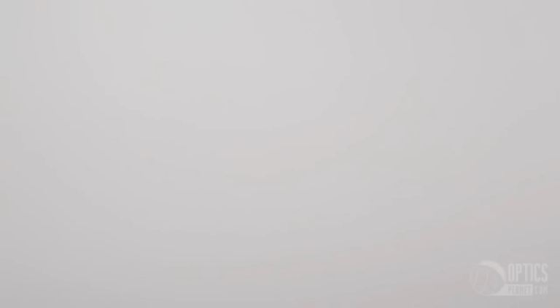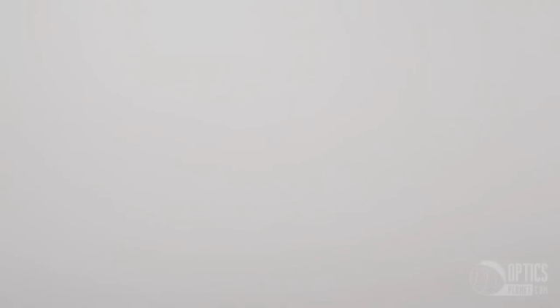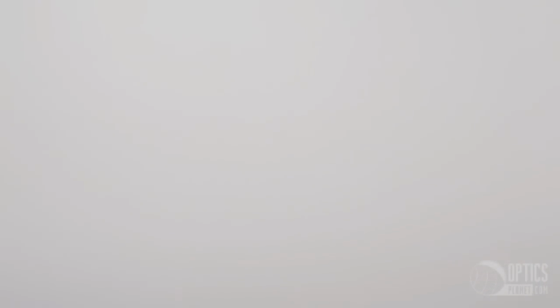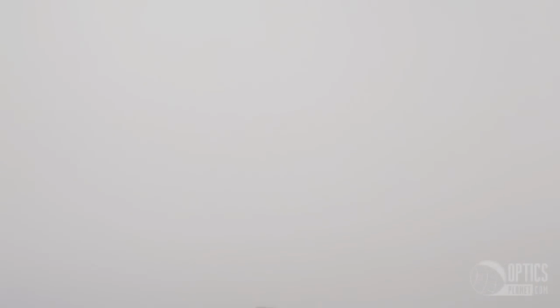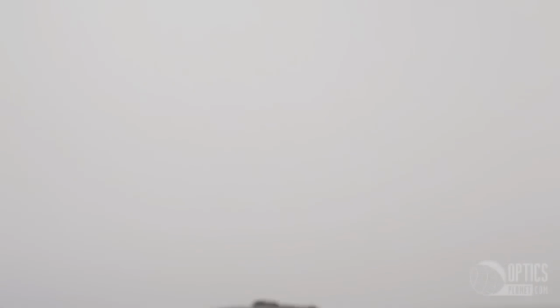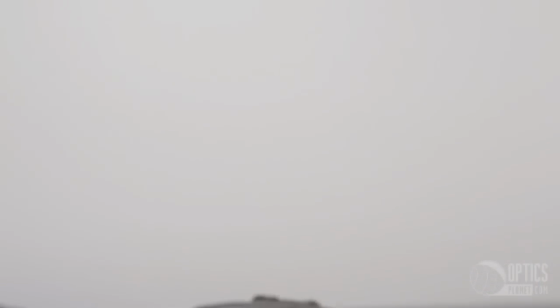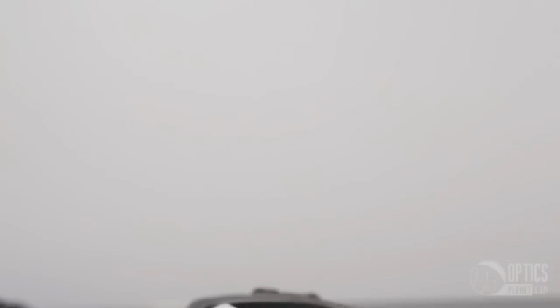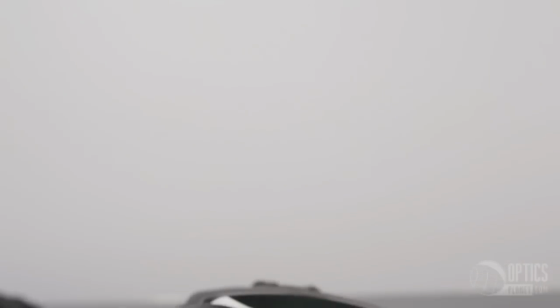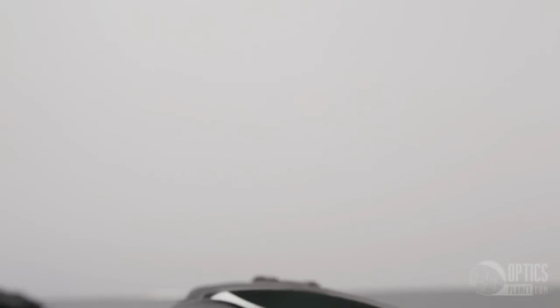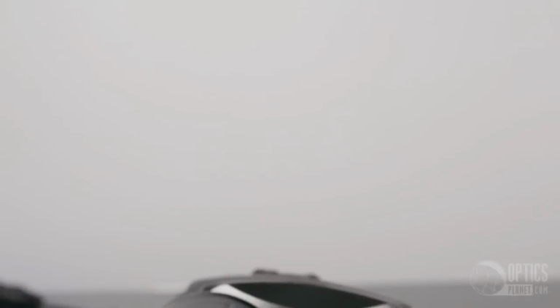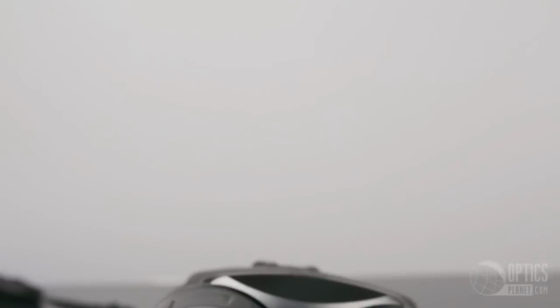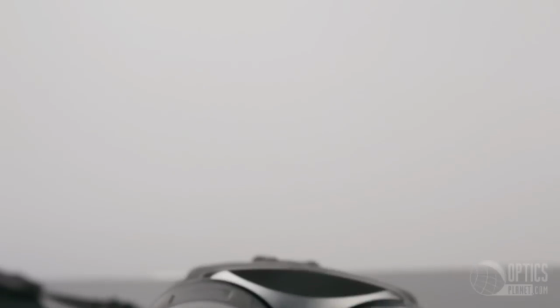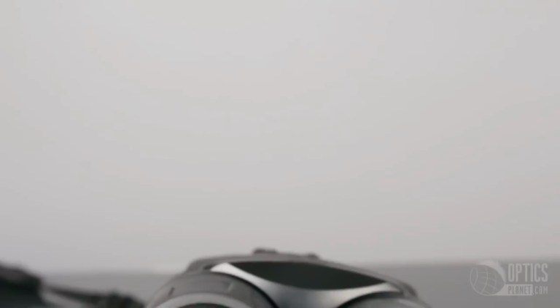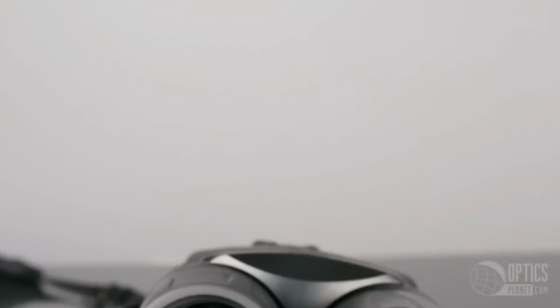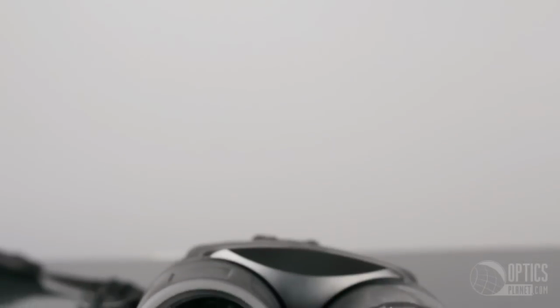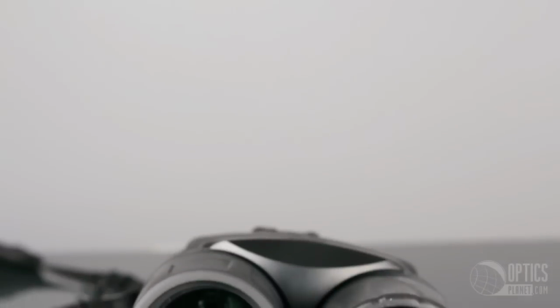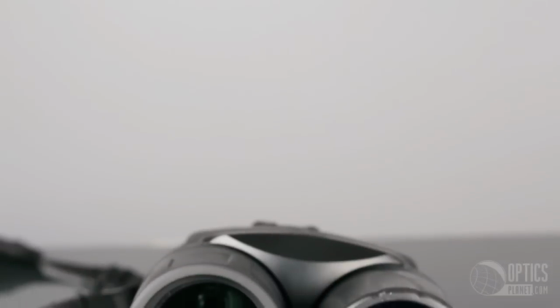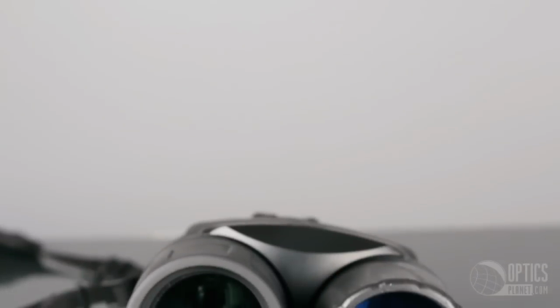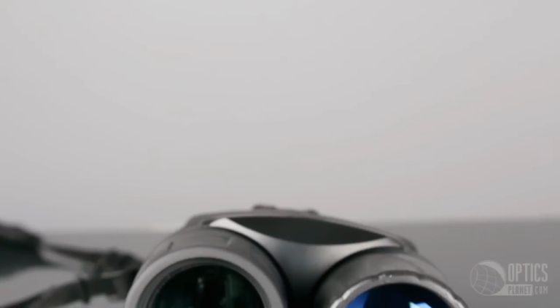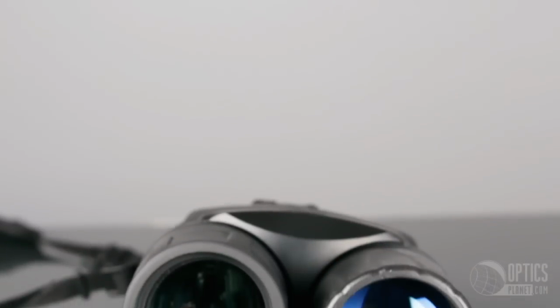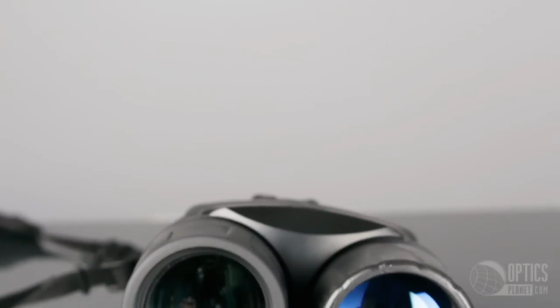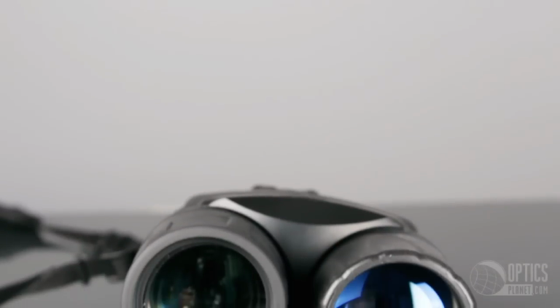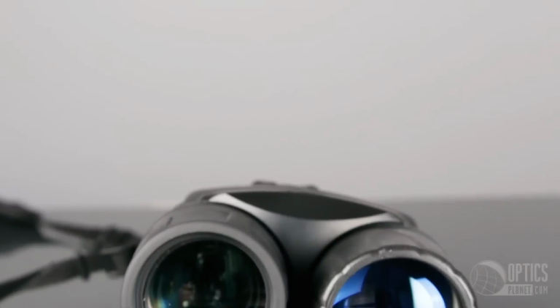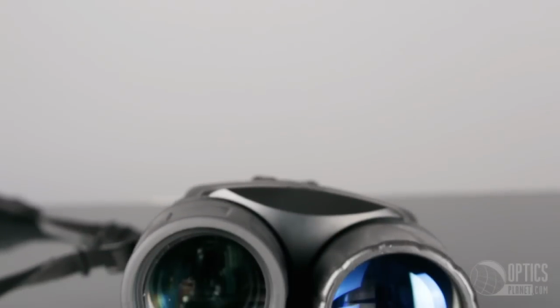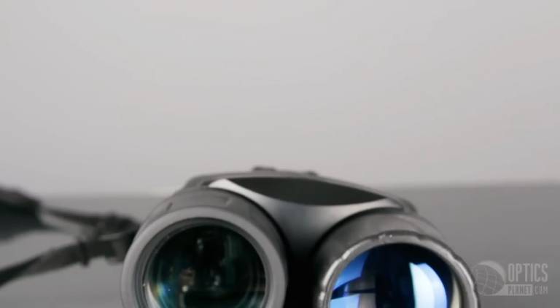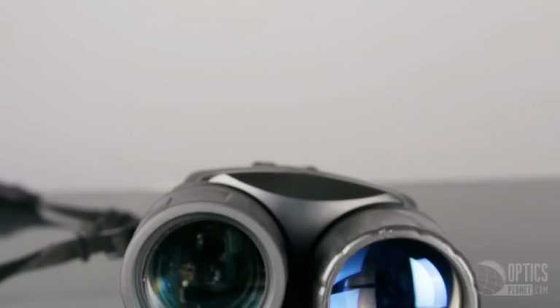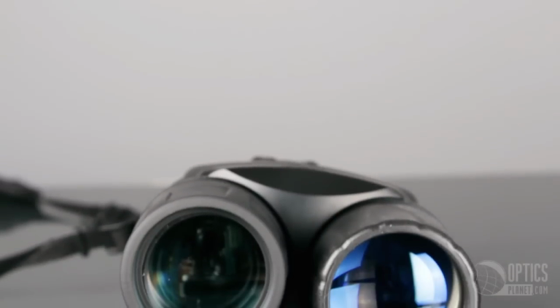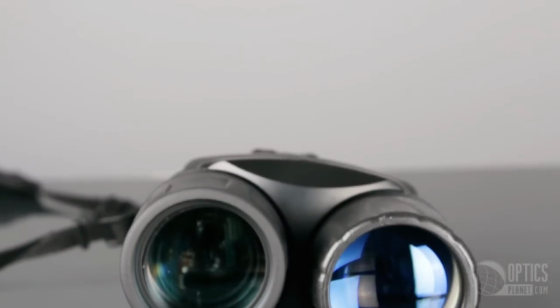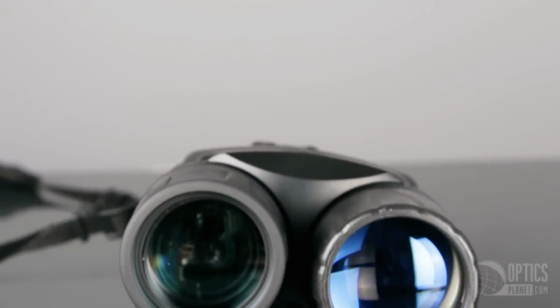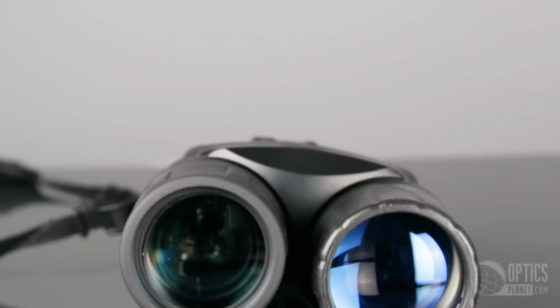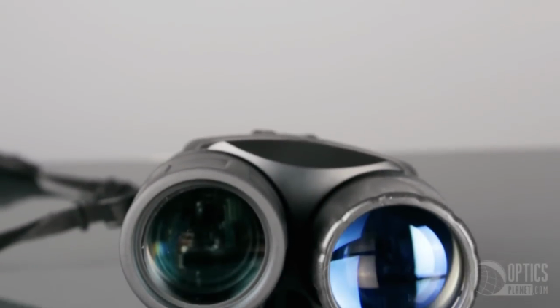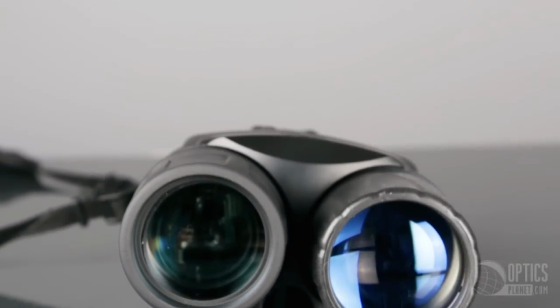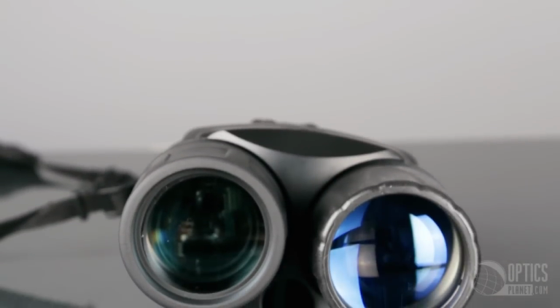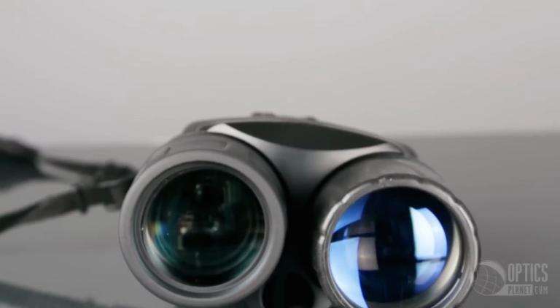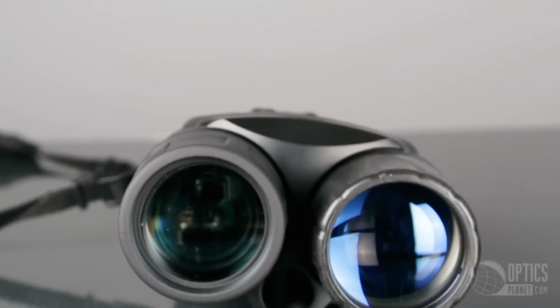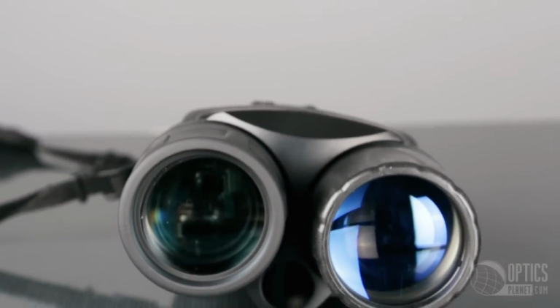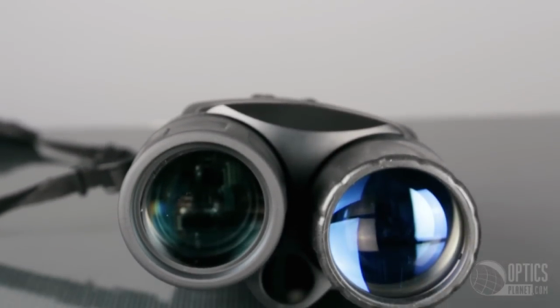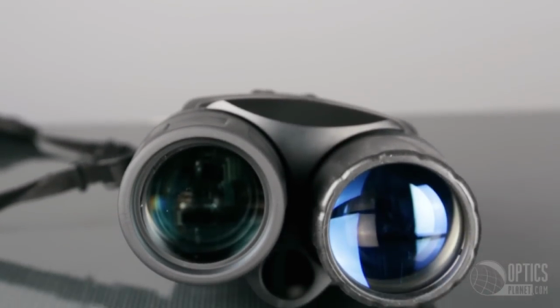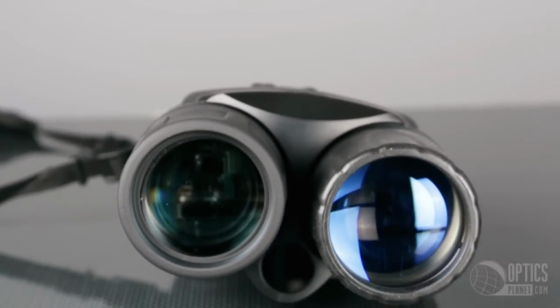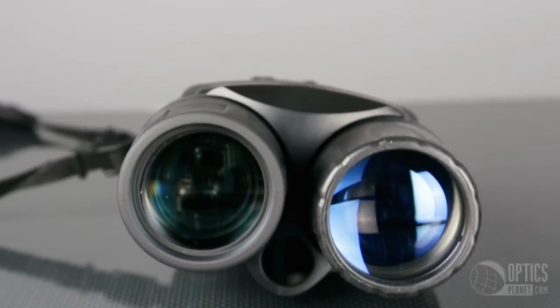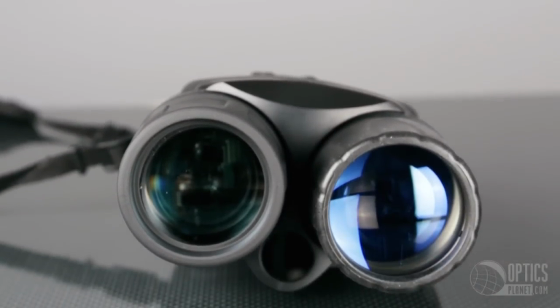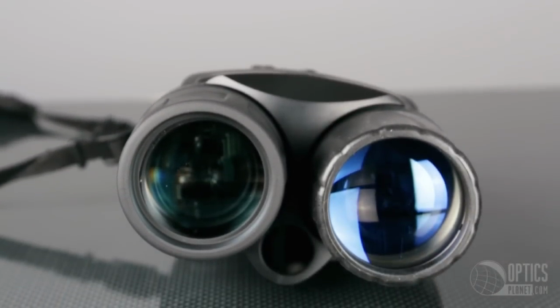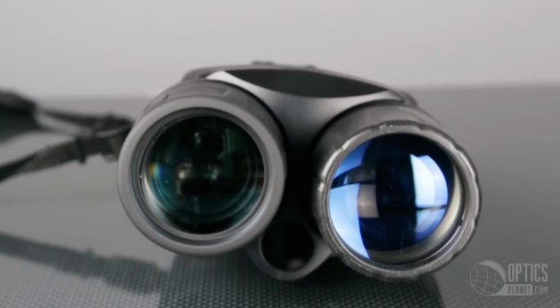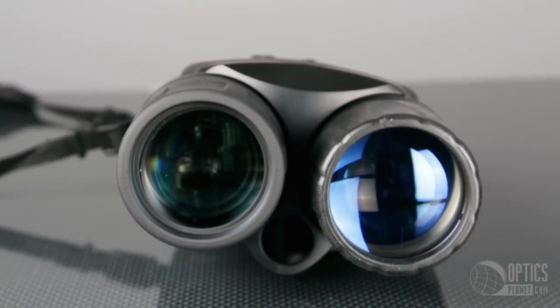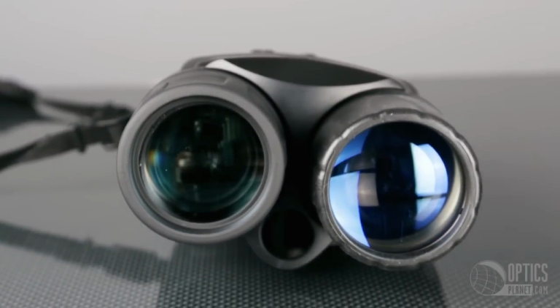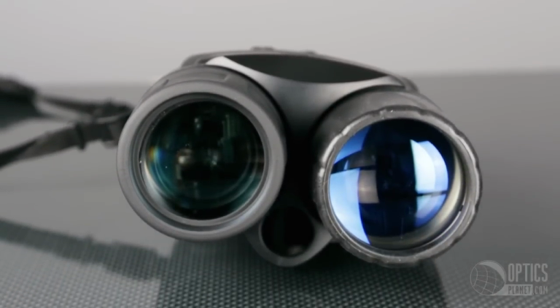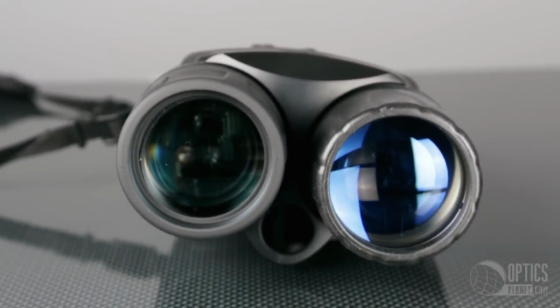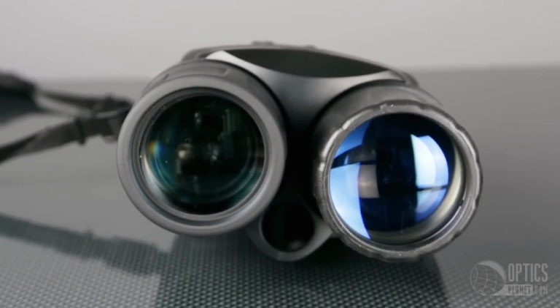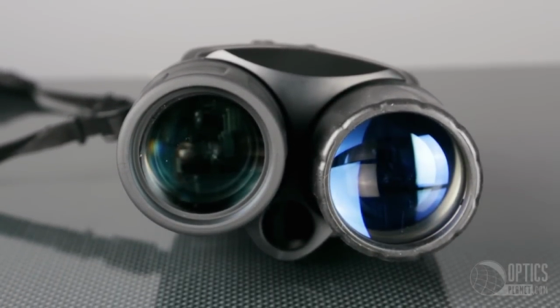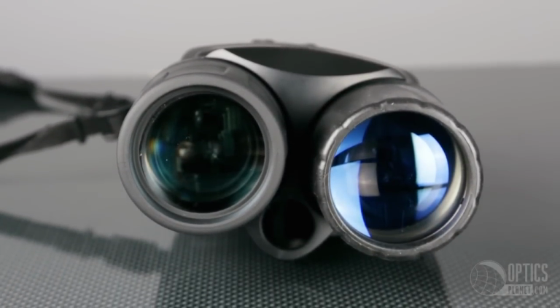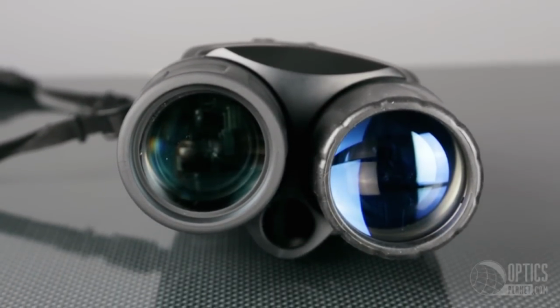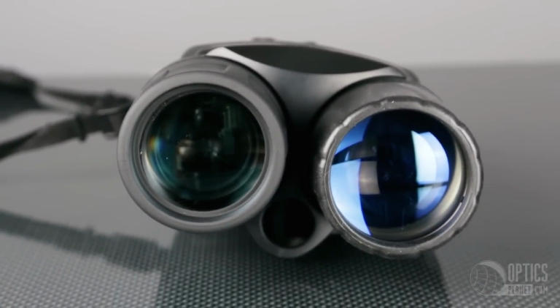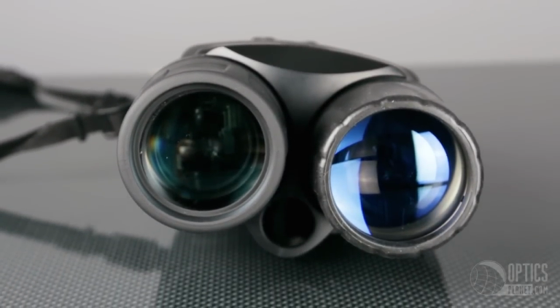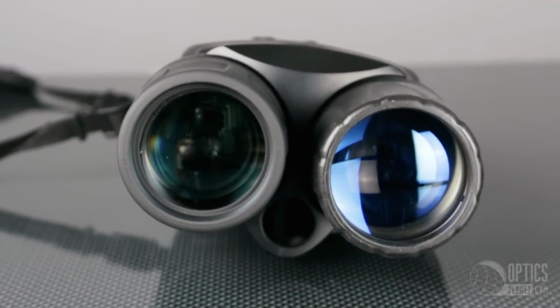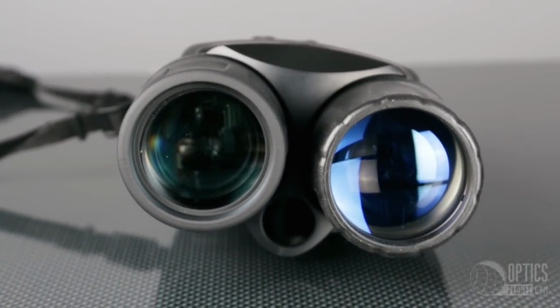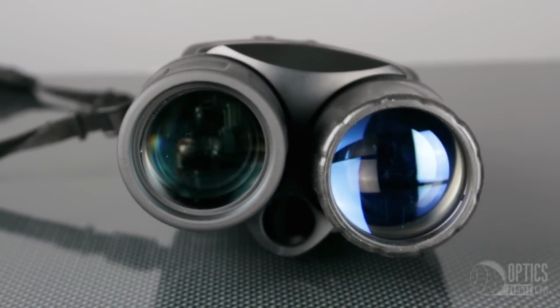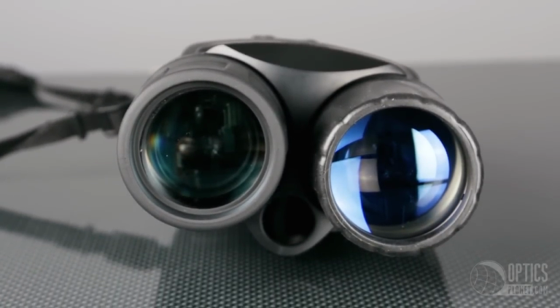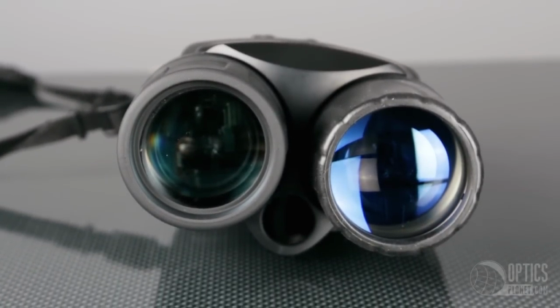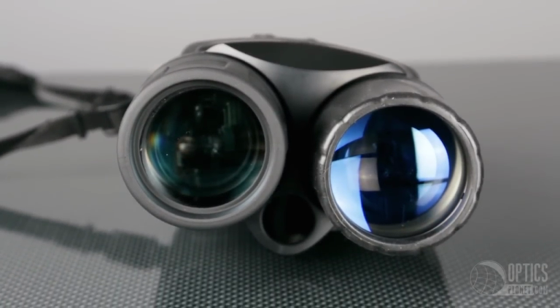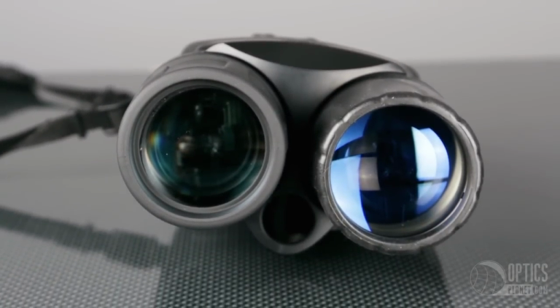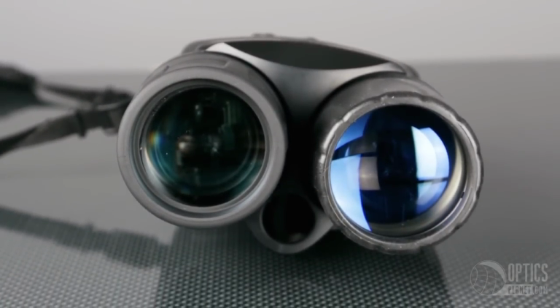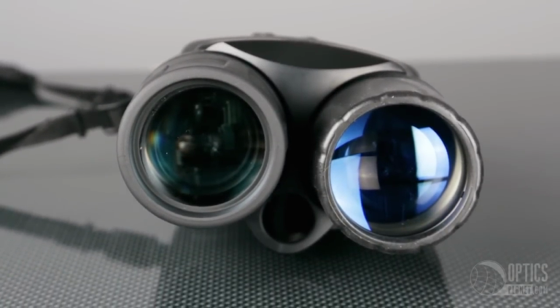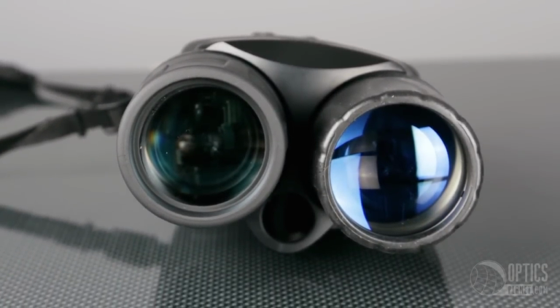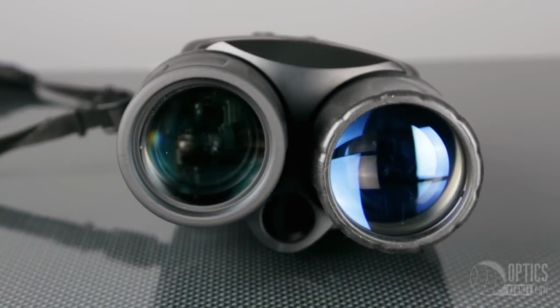This unit can't be beat for the price, and it also approaches products that are well above this price point. You can get this at OpticsPlanet.com.